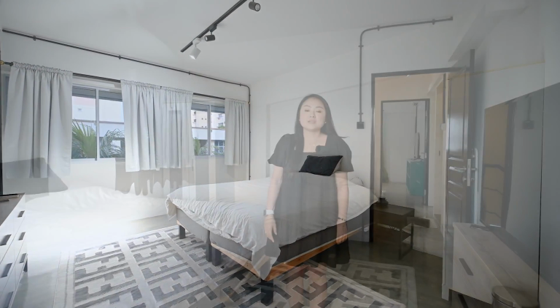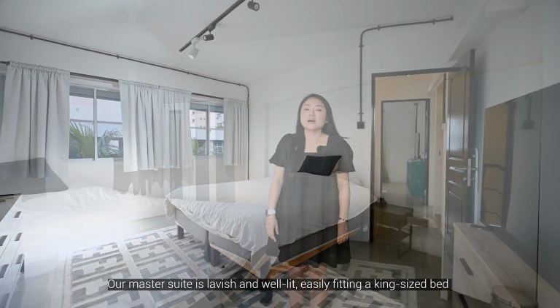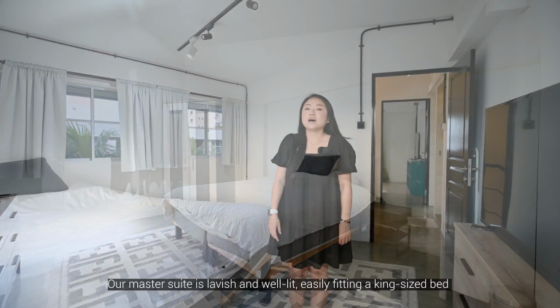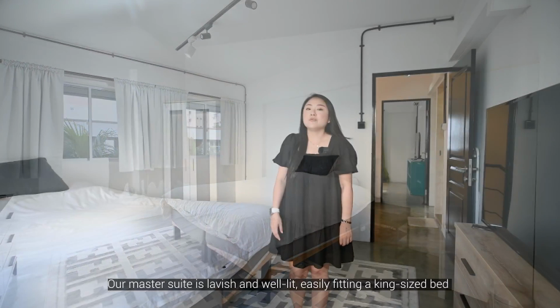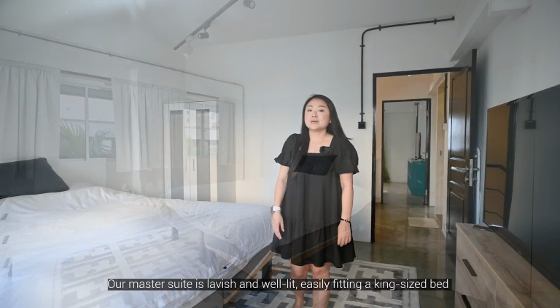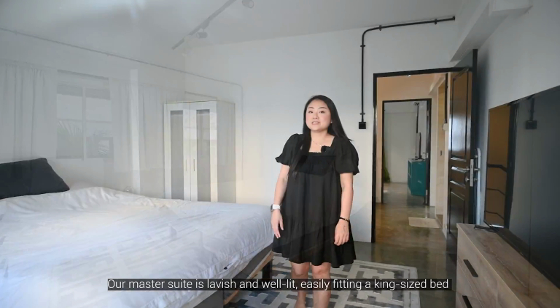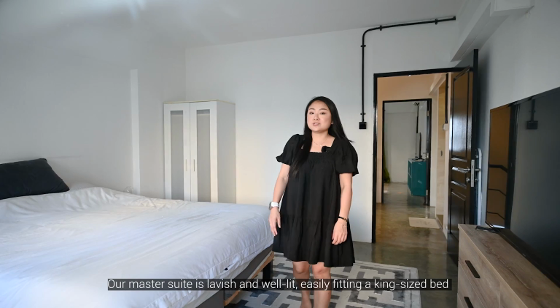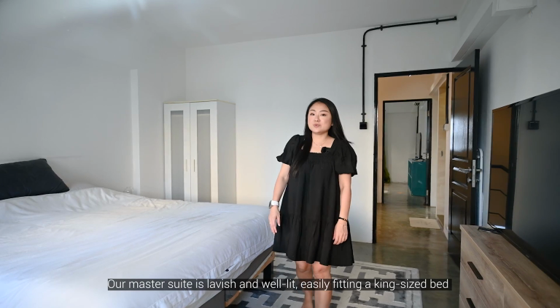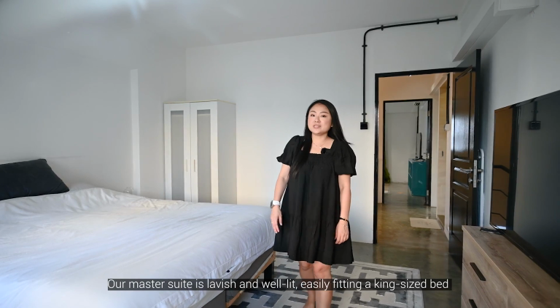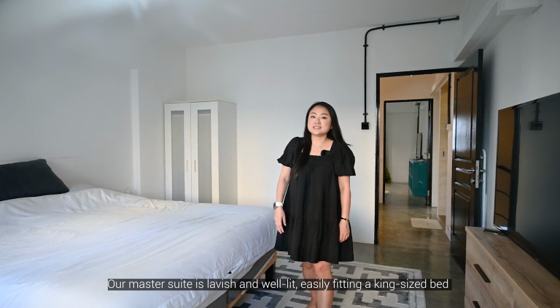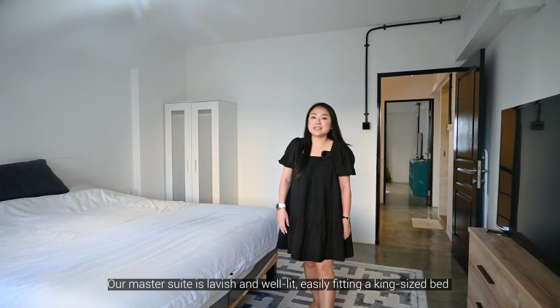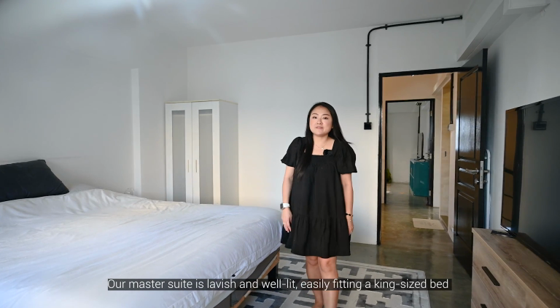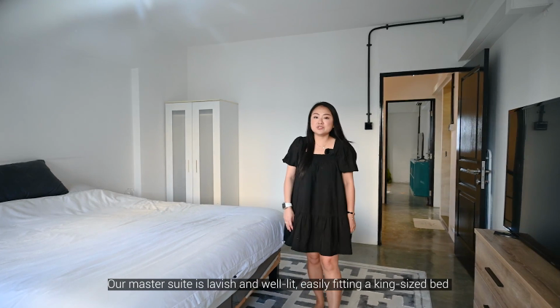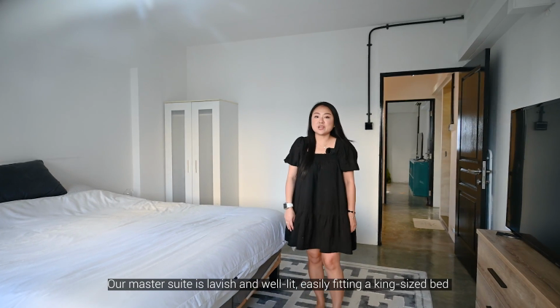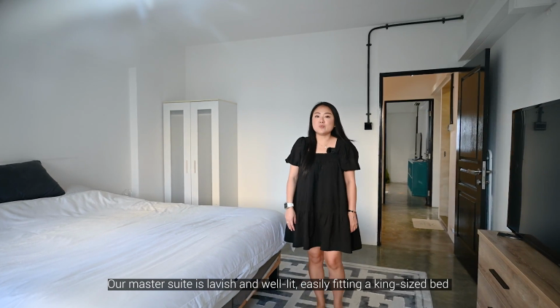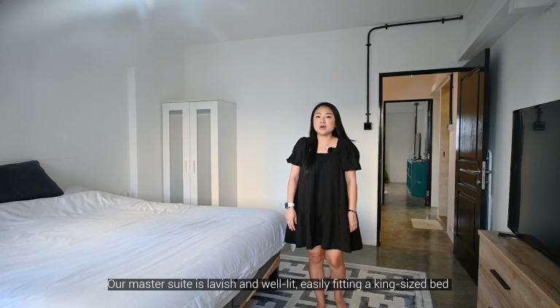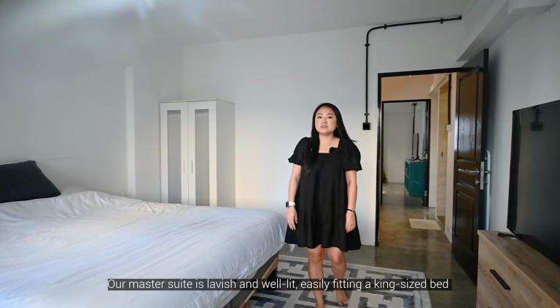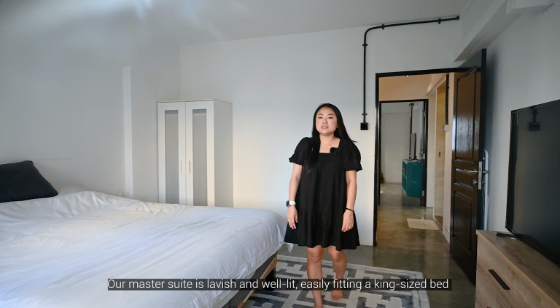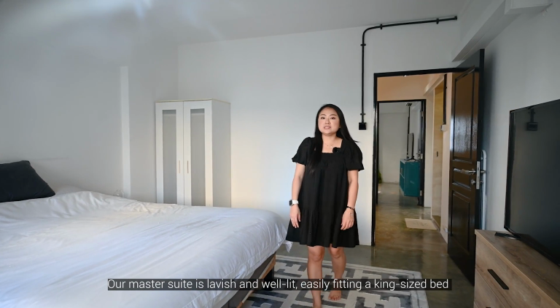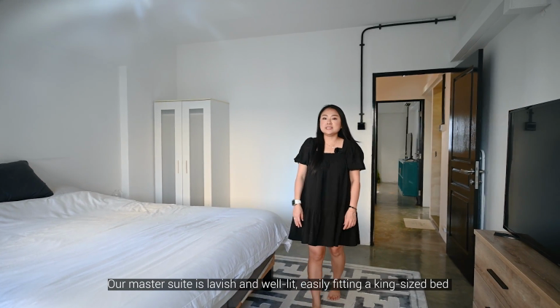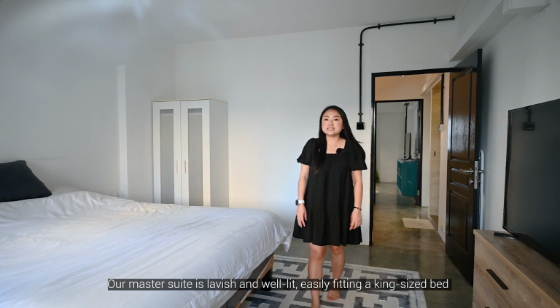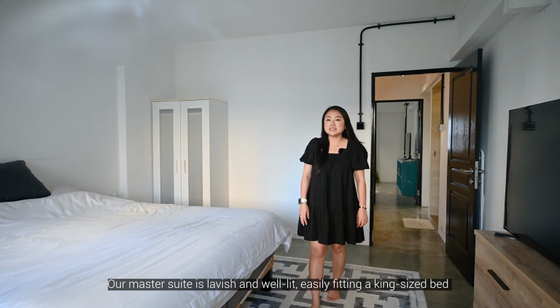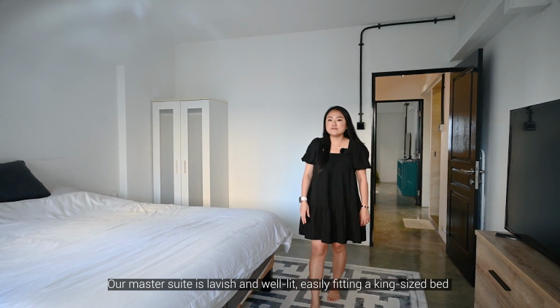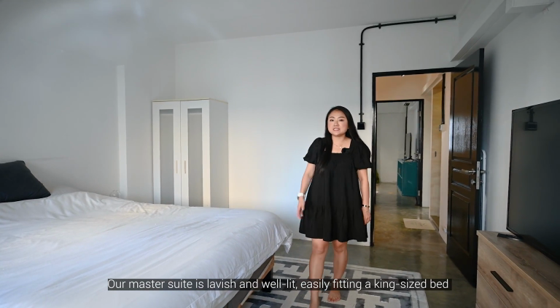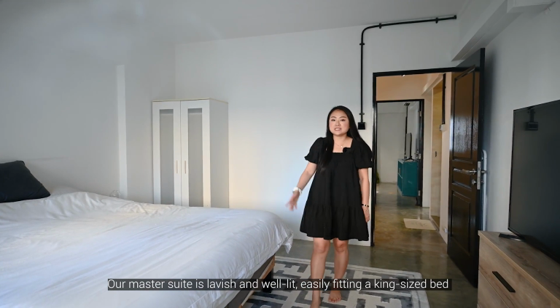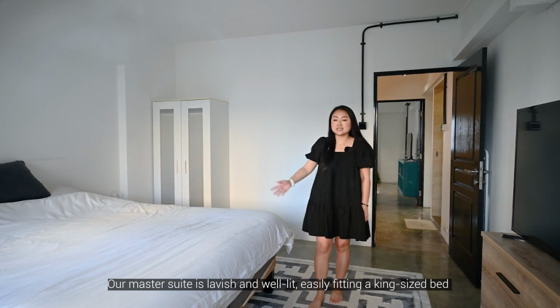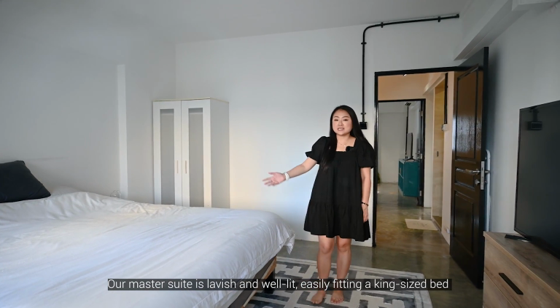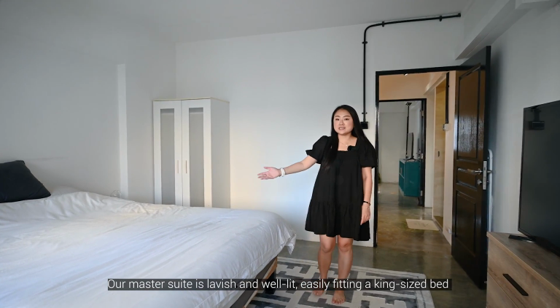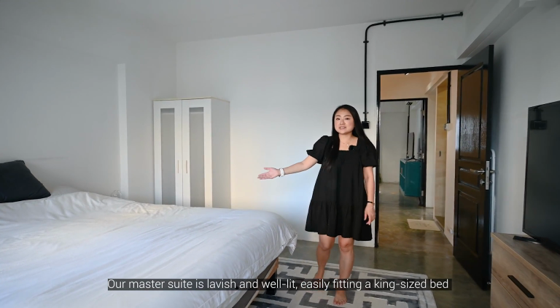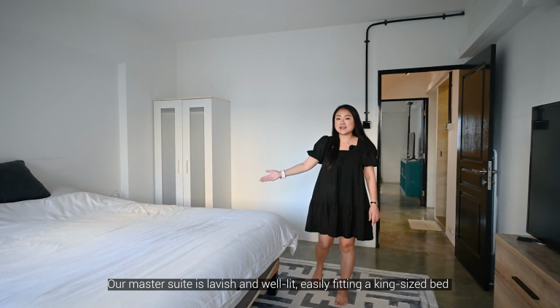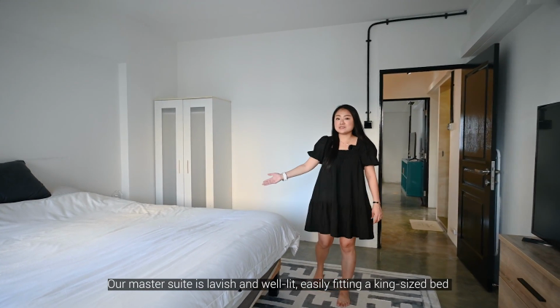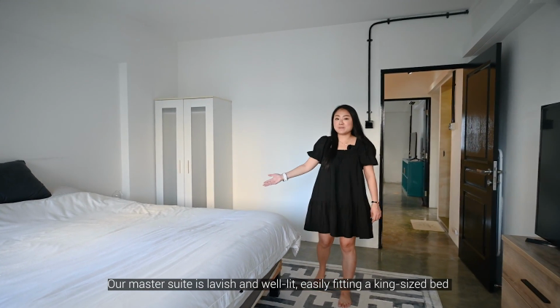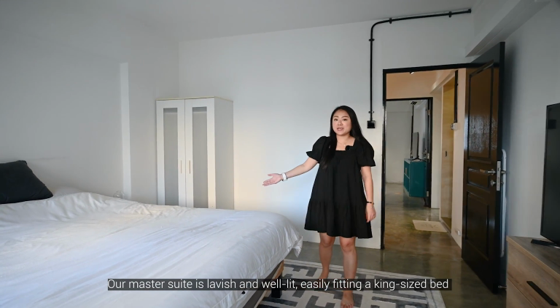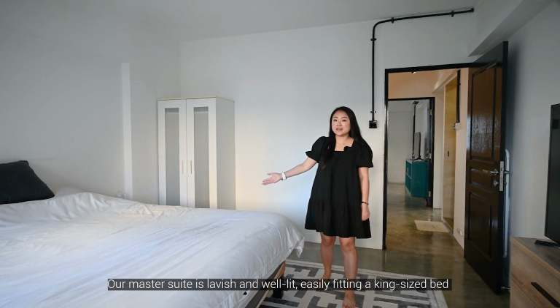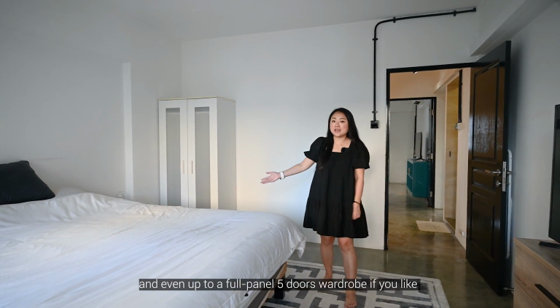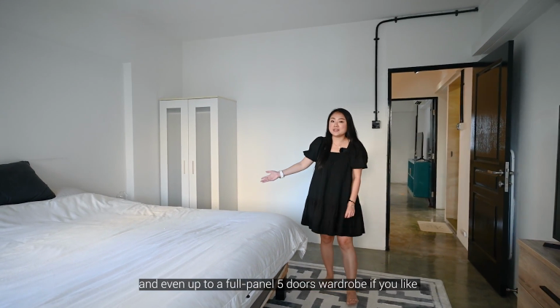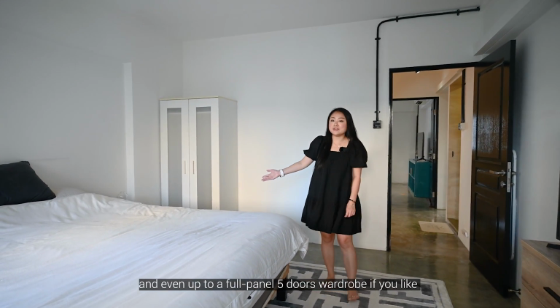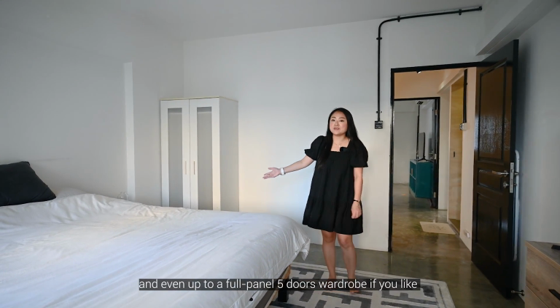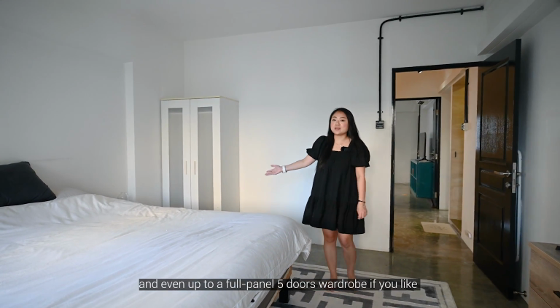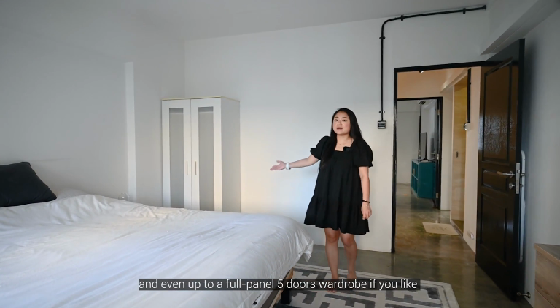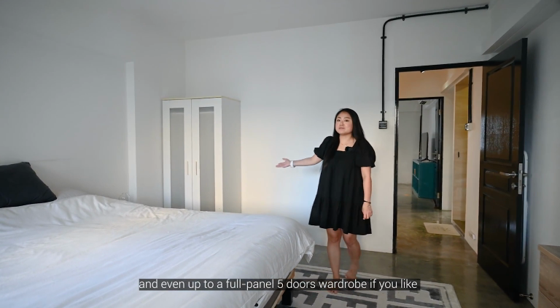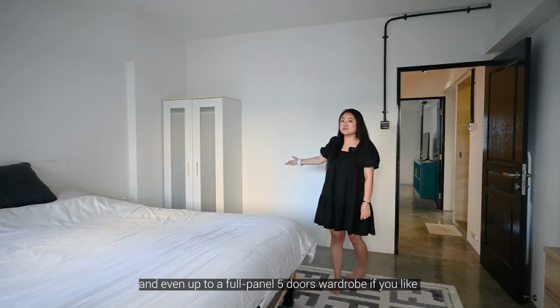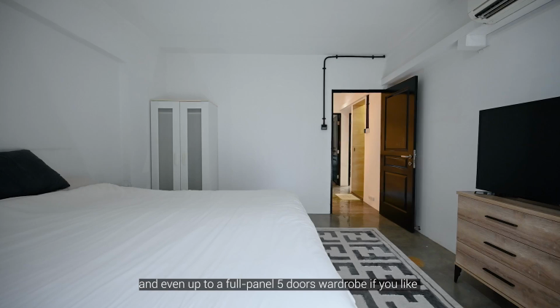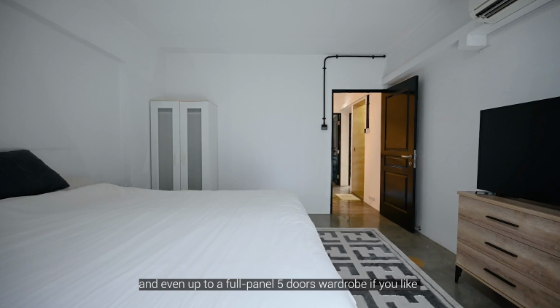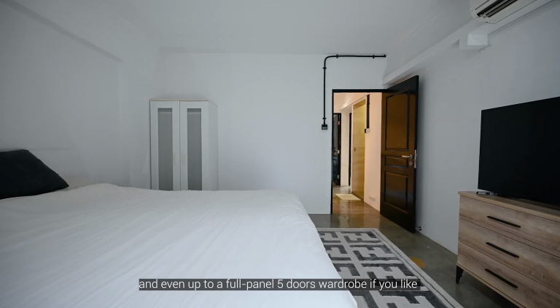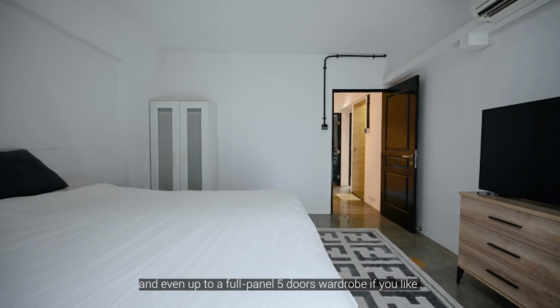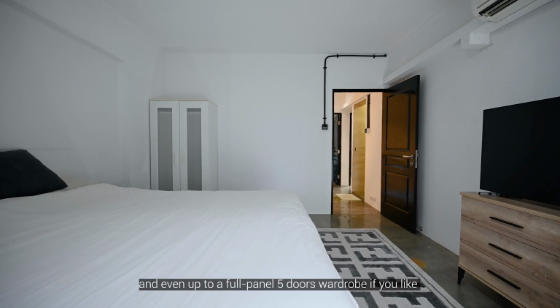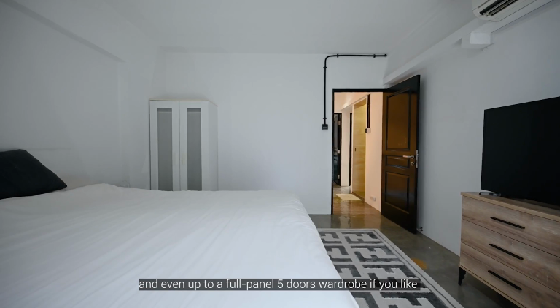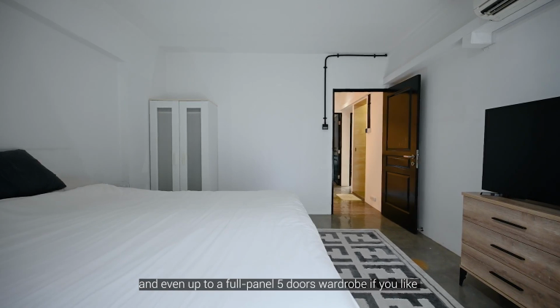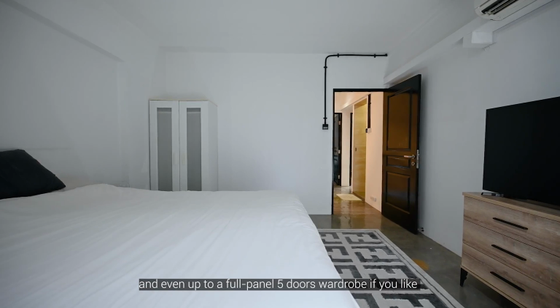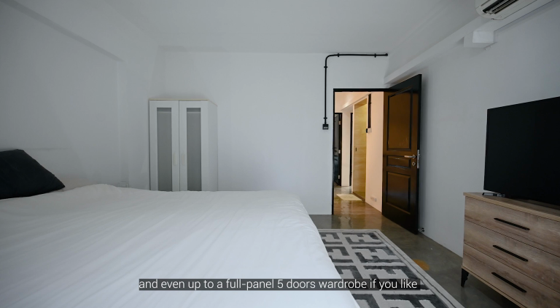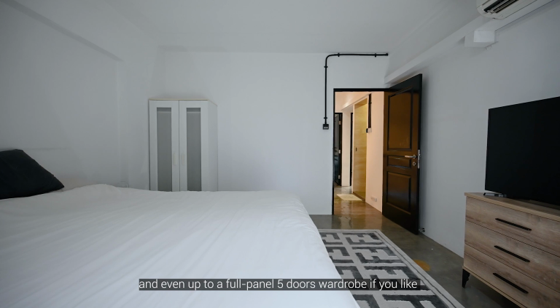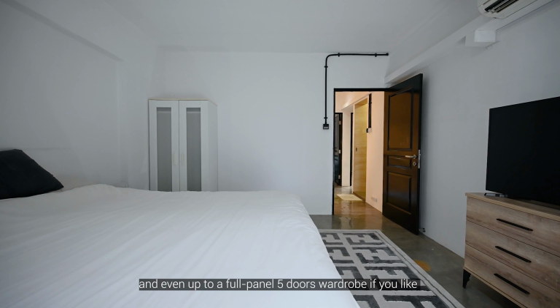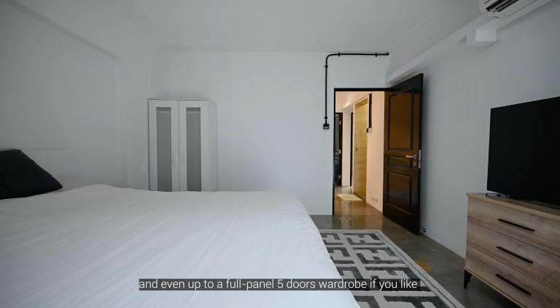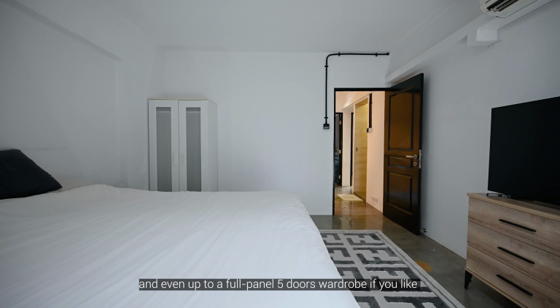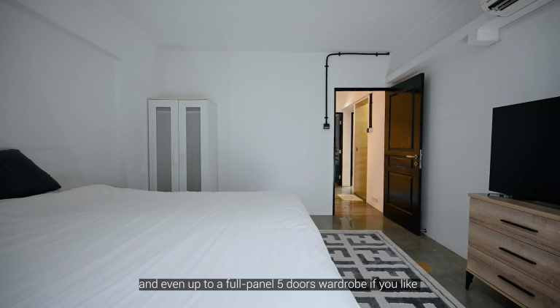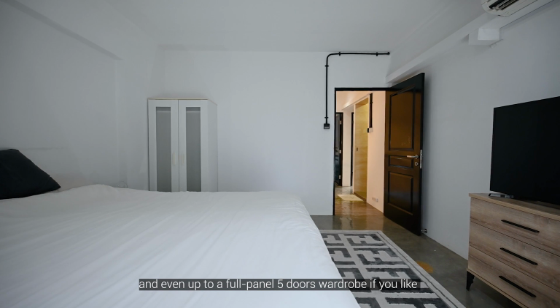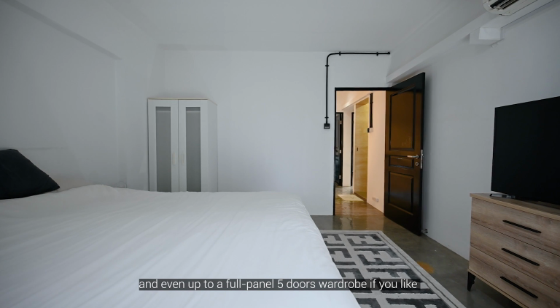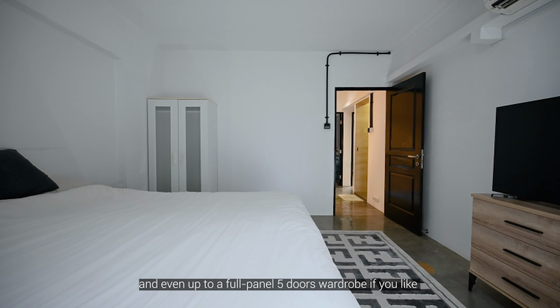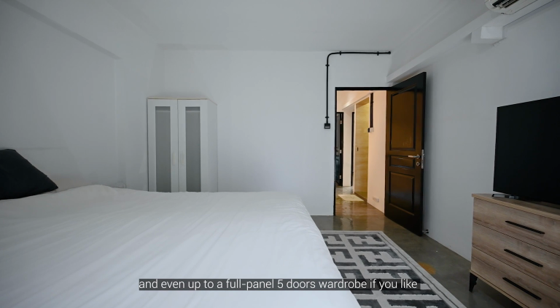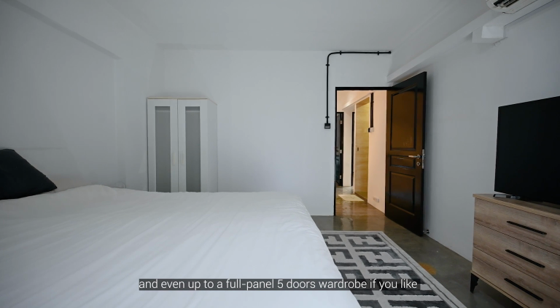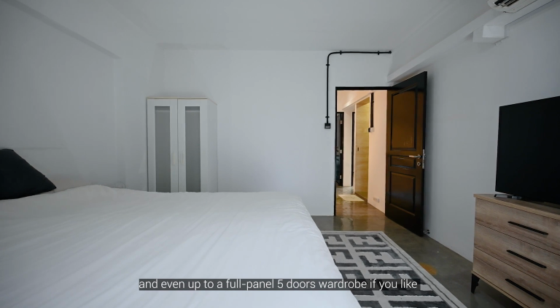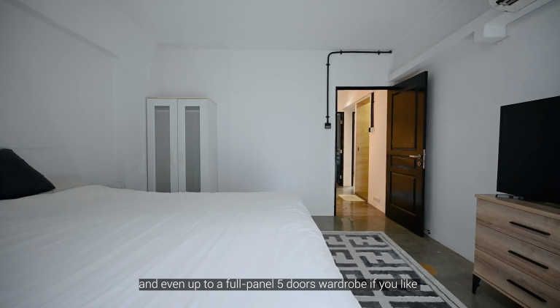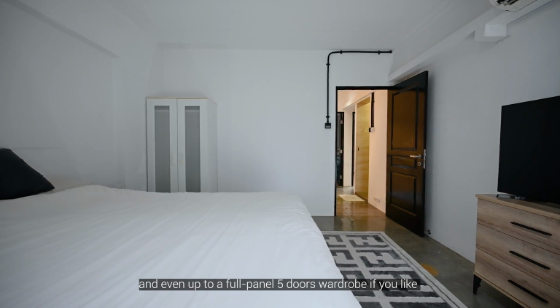Our master suite is lavish and well lit, easily fitting a king-size bed and even up to a full panel five-door wardrobe if you like.